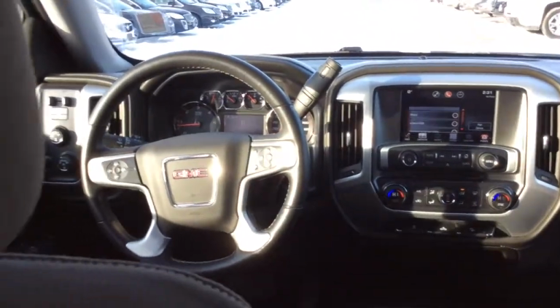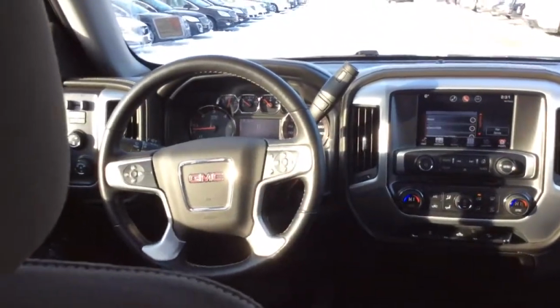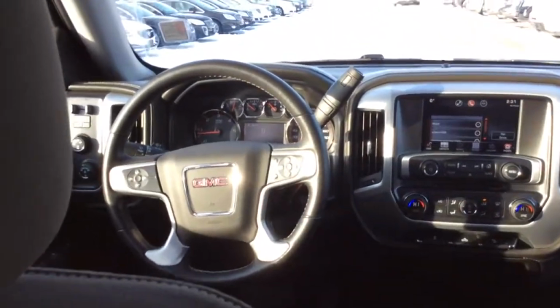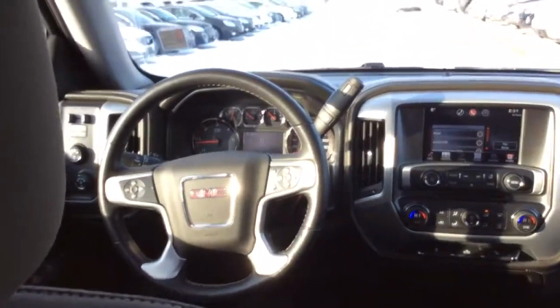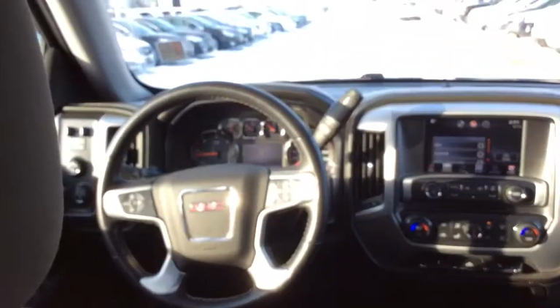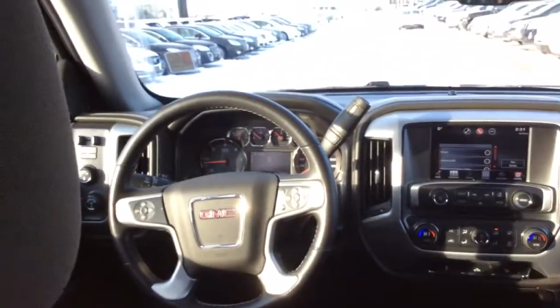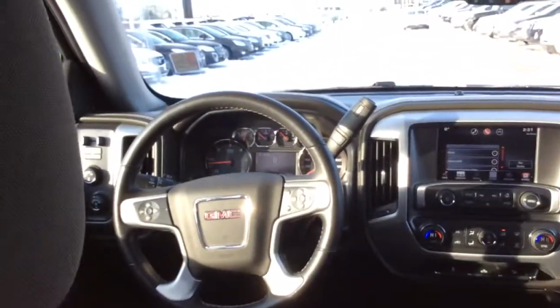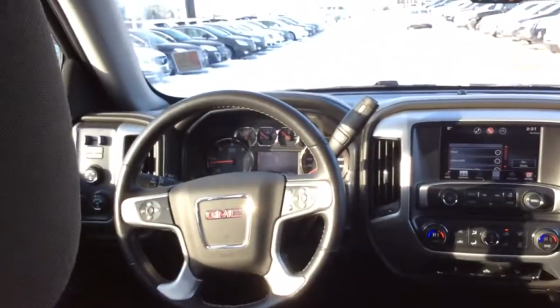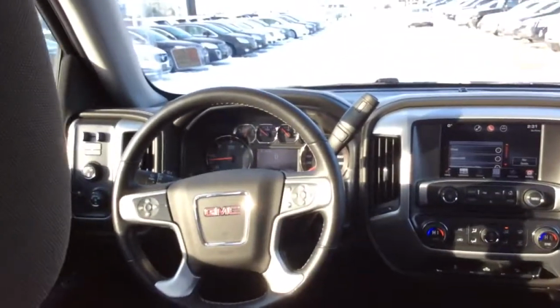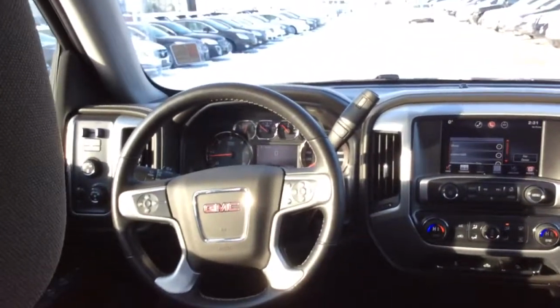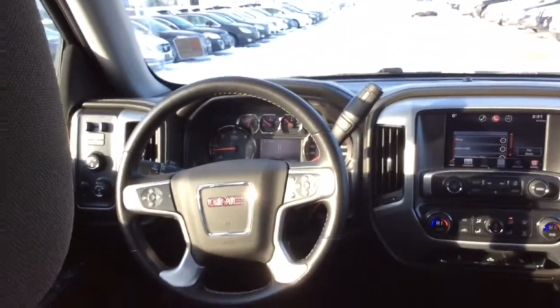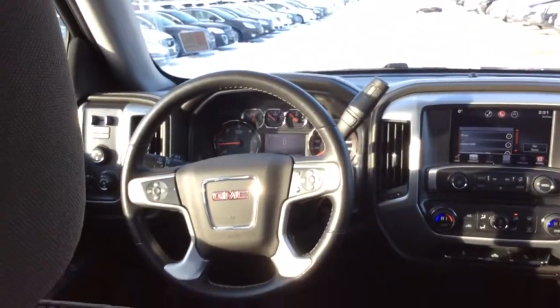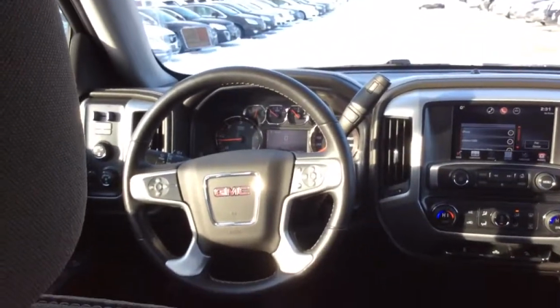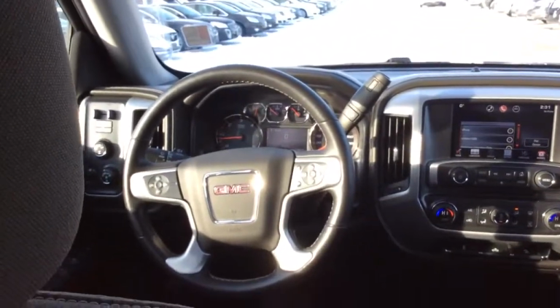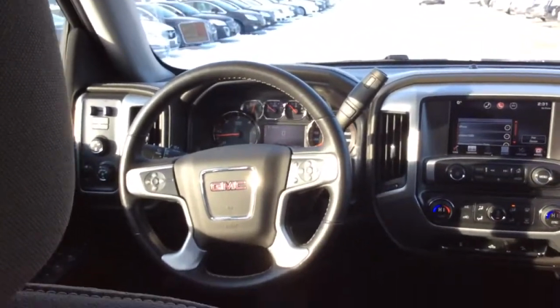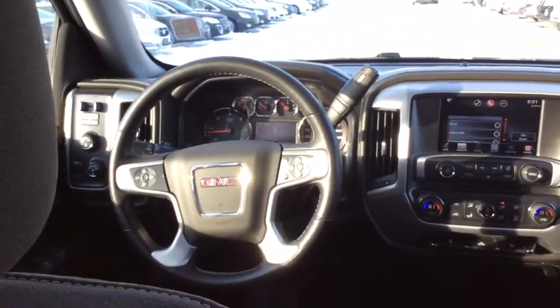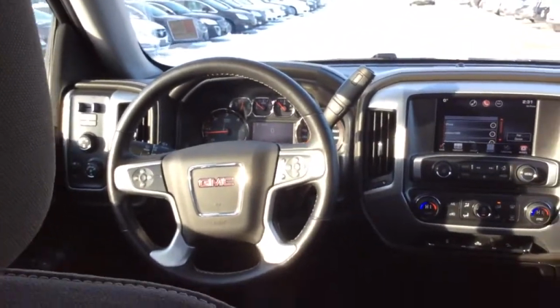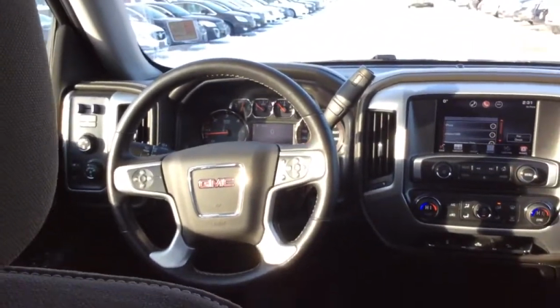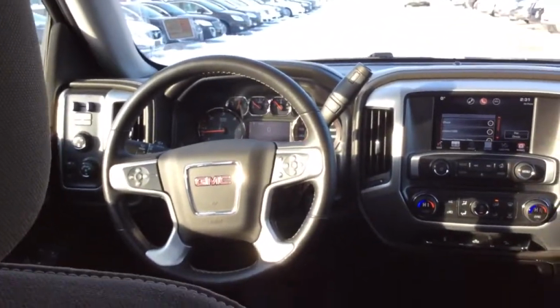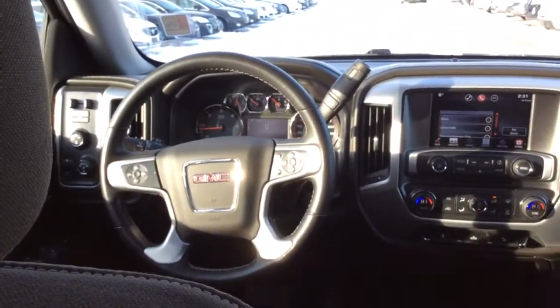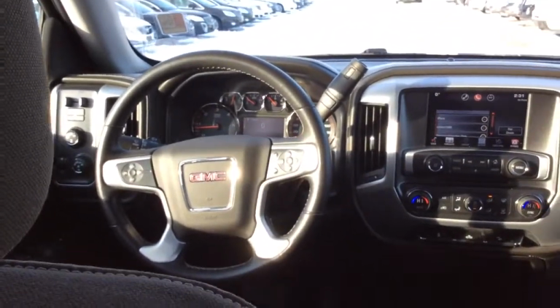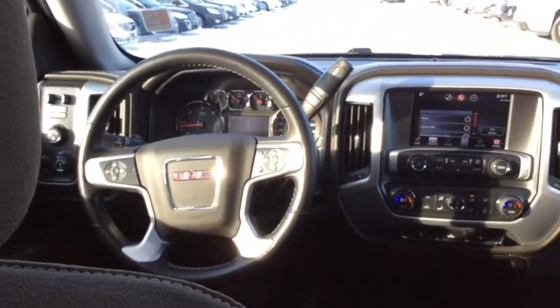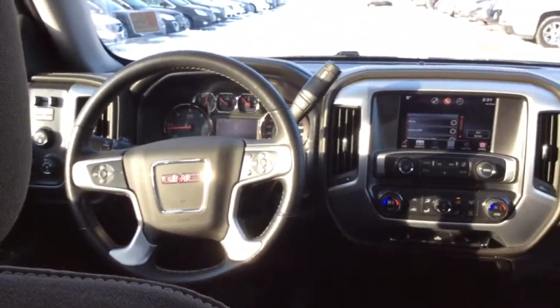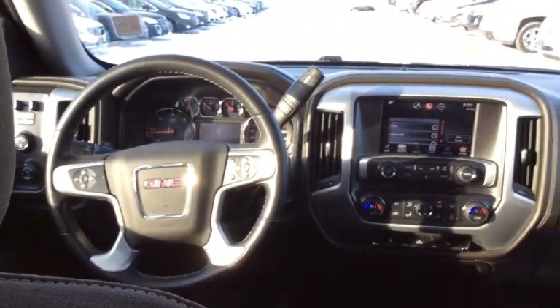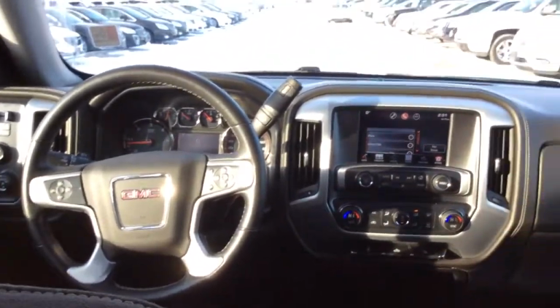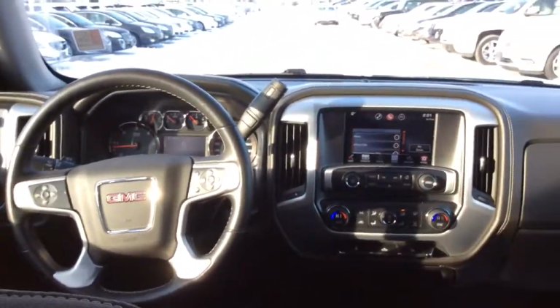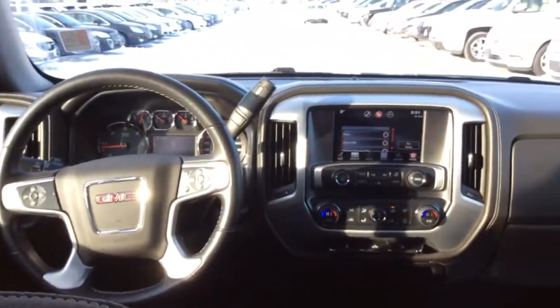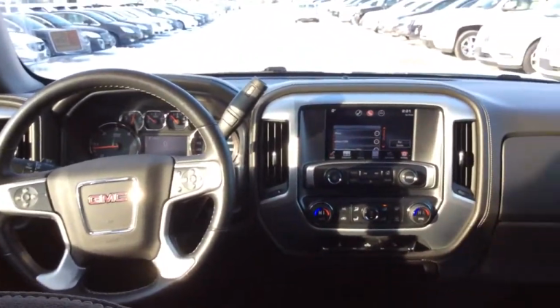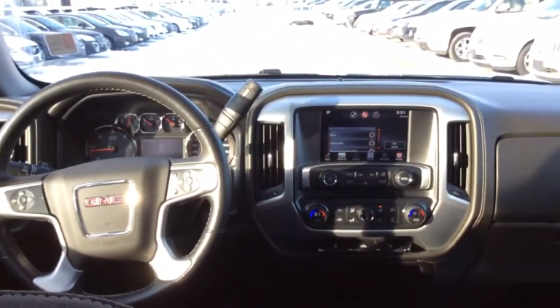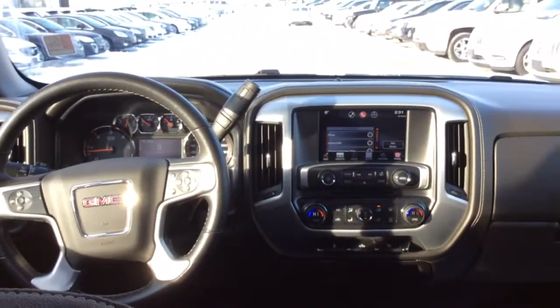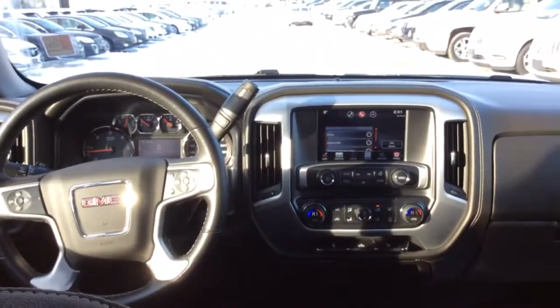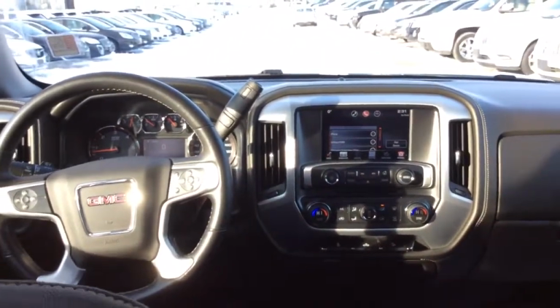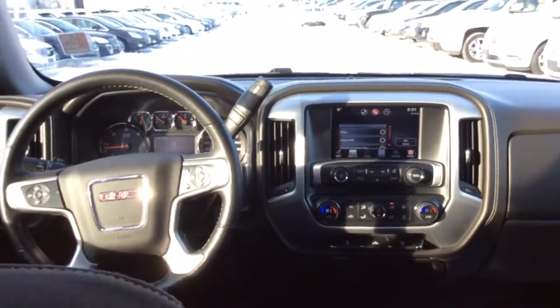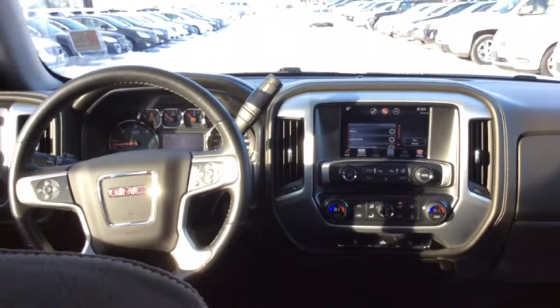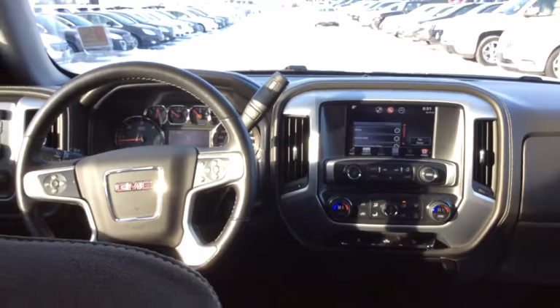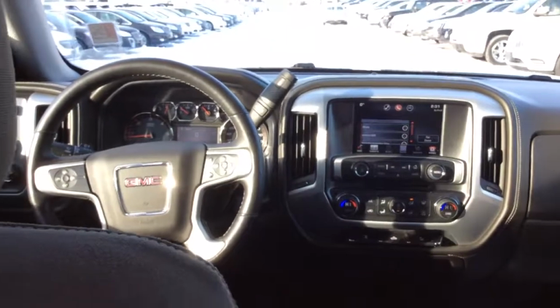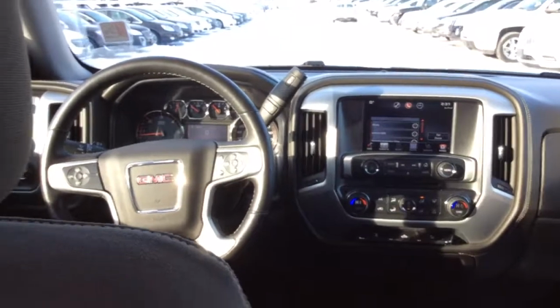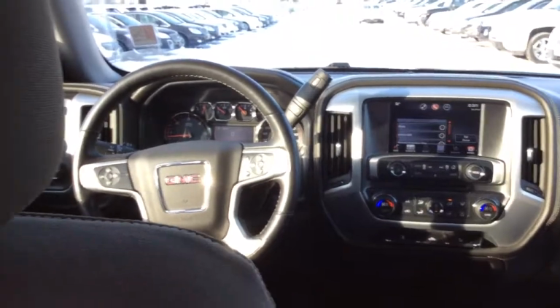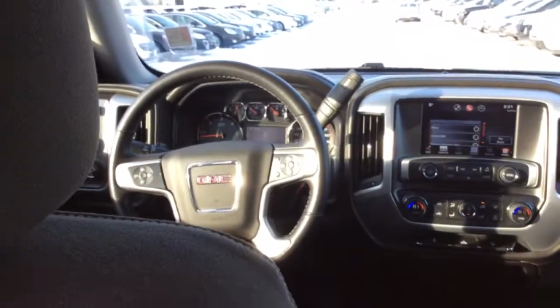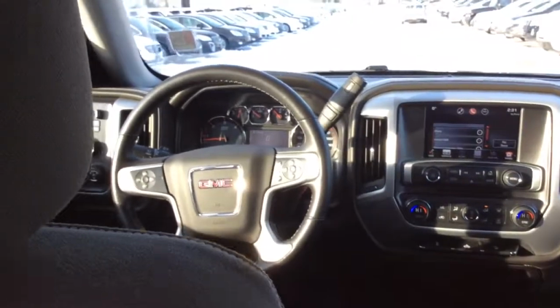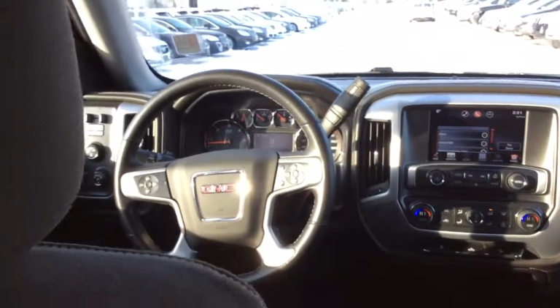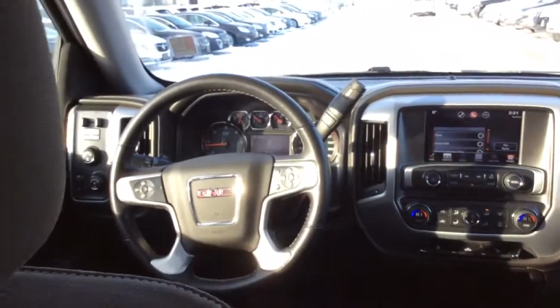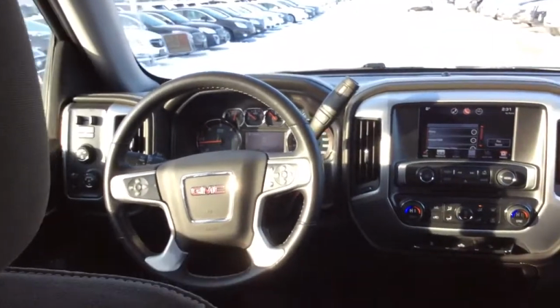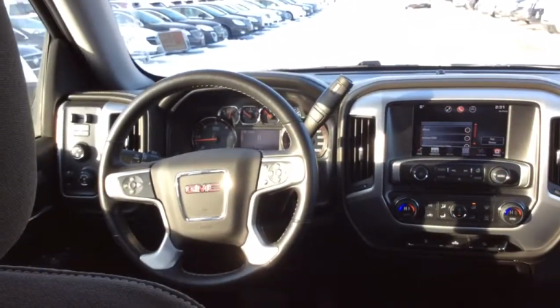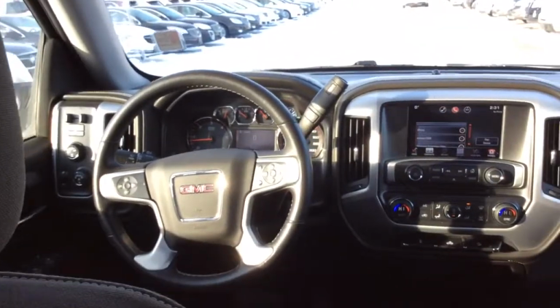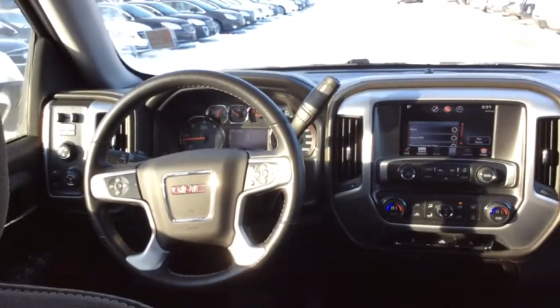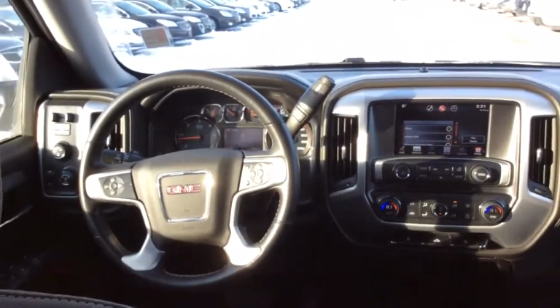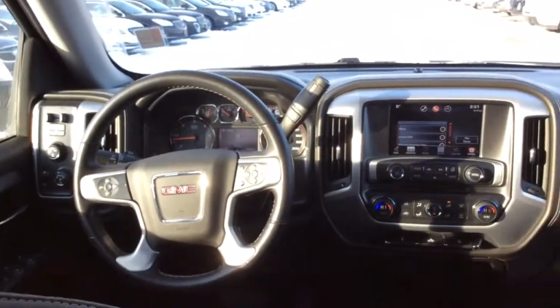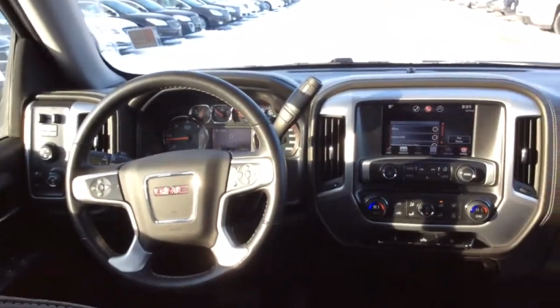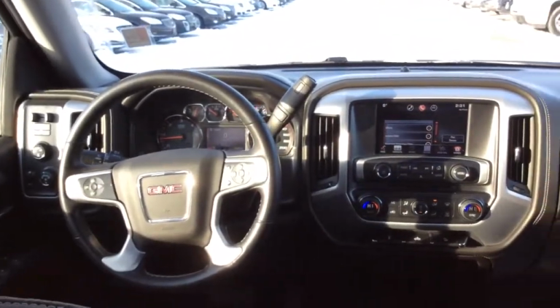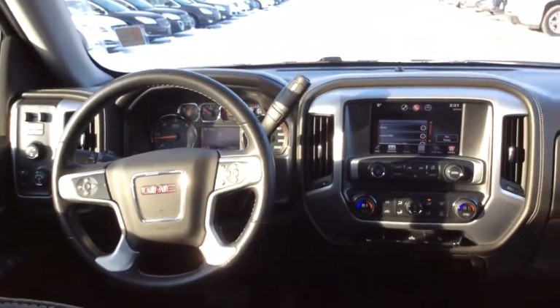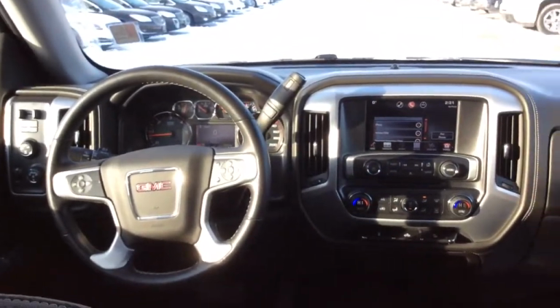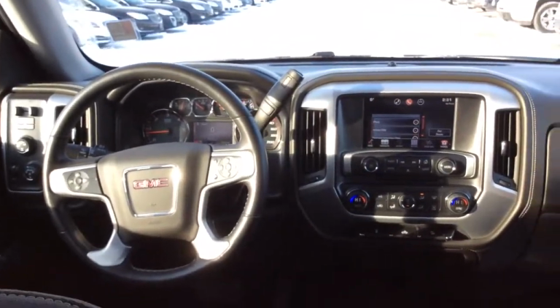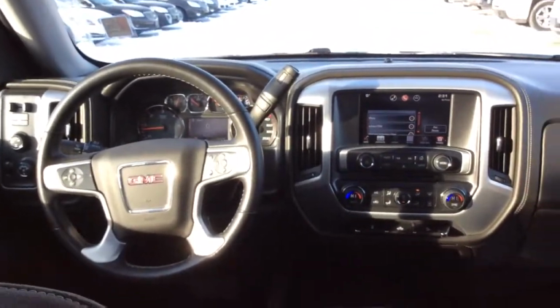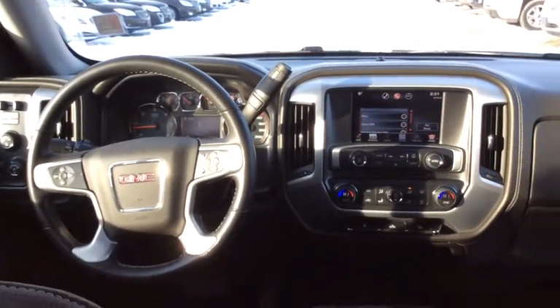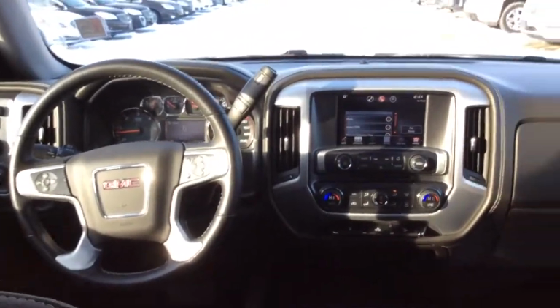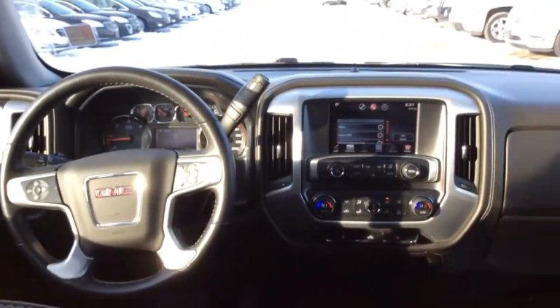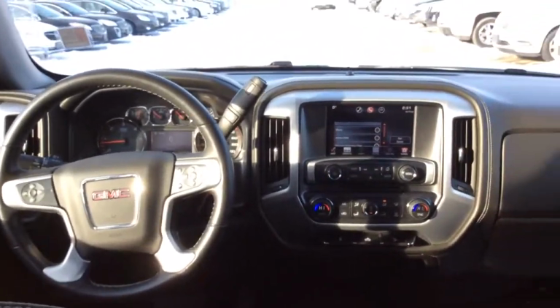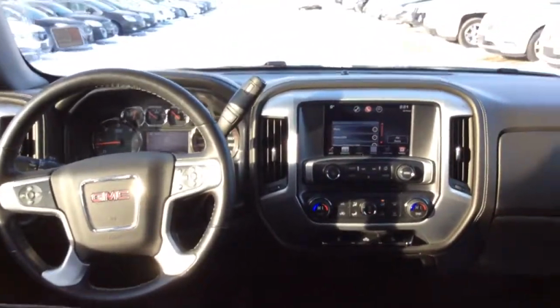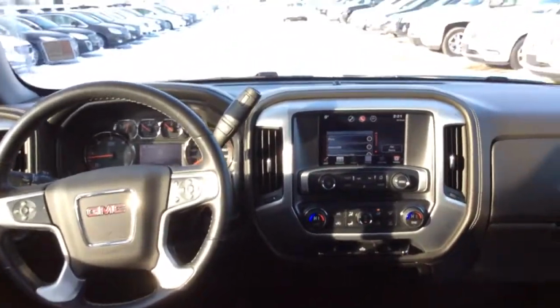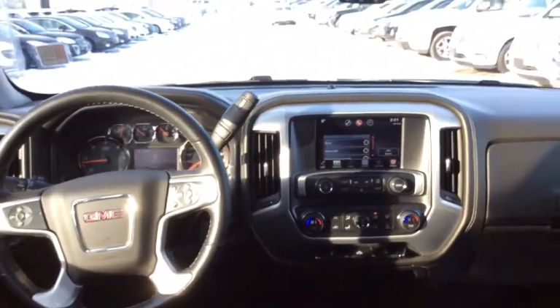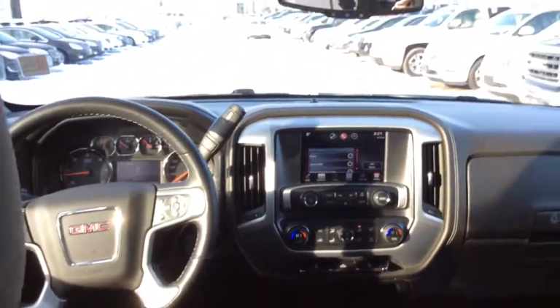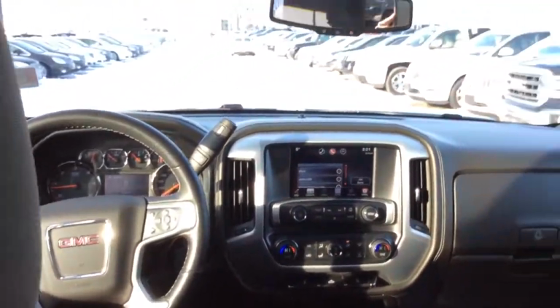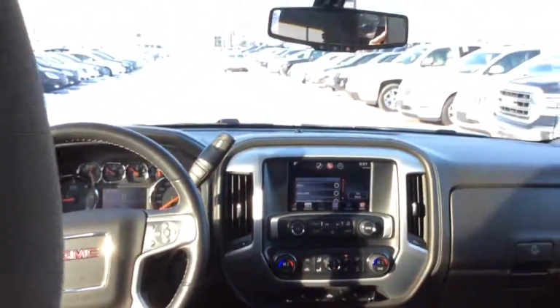Here's a better view of the dash. If you have any questions or concerns, feel free to contact one of us here at McNaughton. We'll get back to you as soon as we can. Thank you so much for watching.